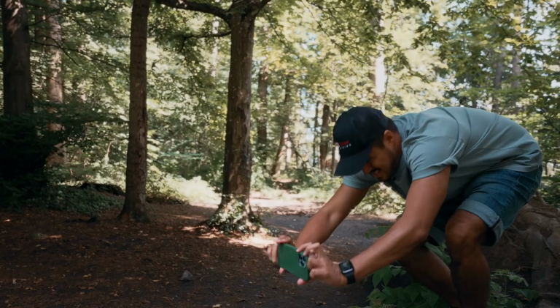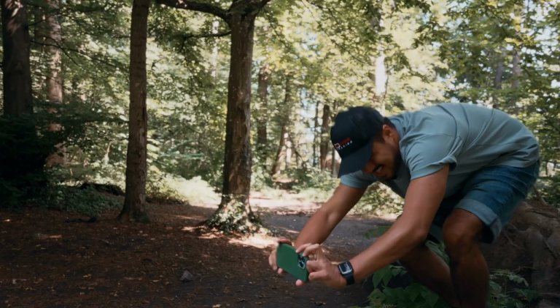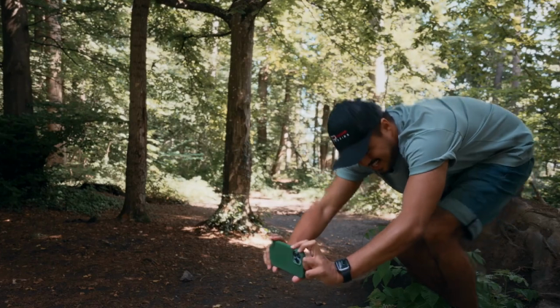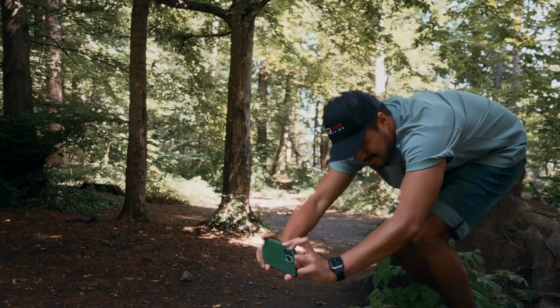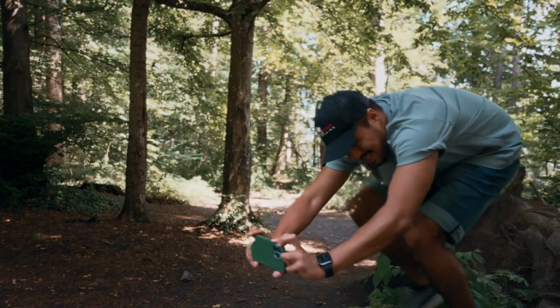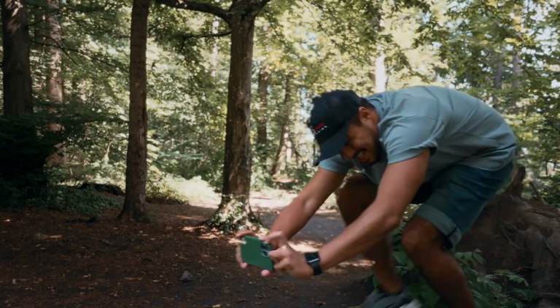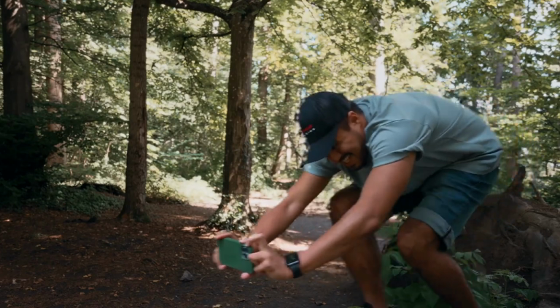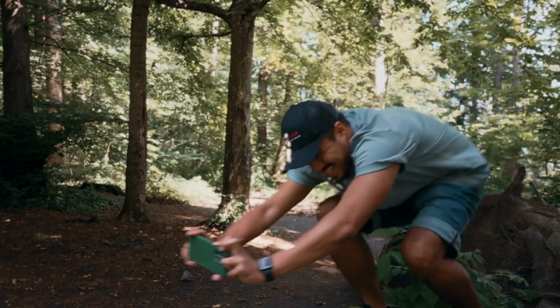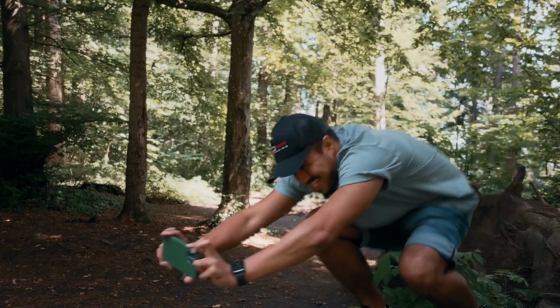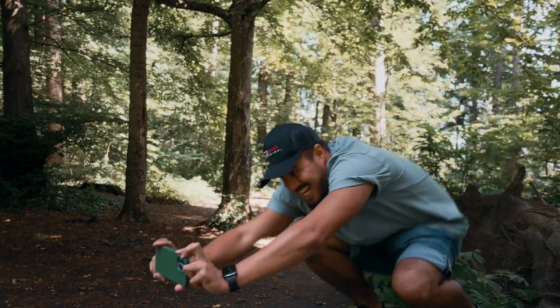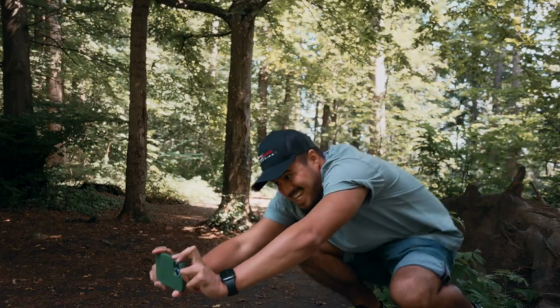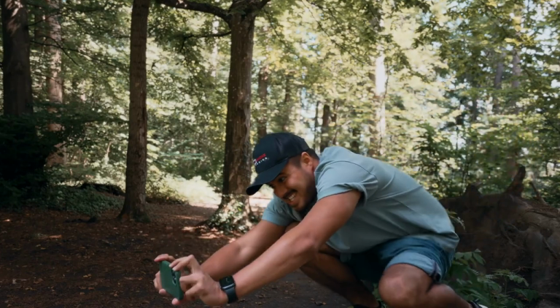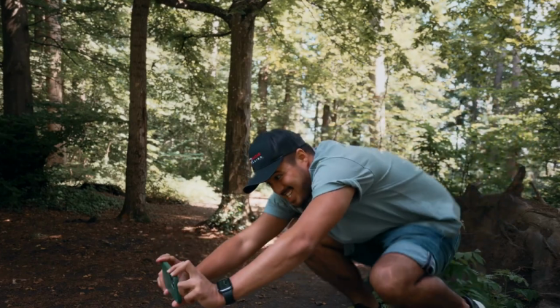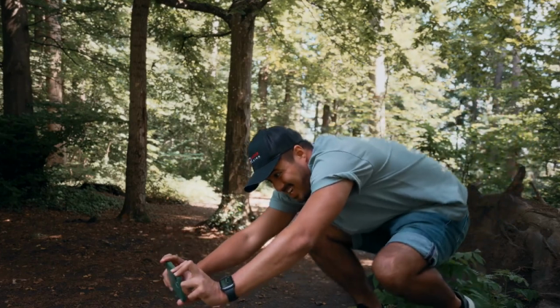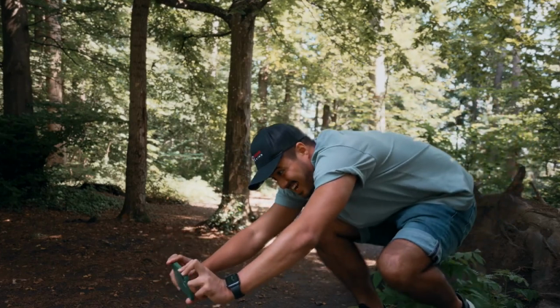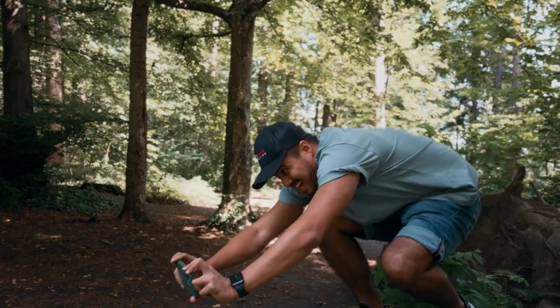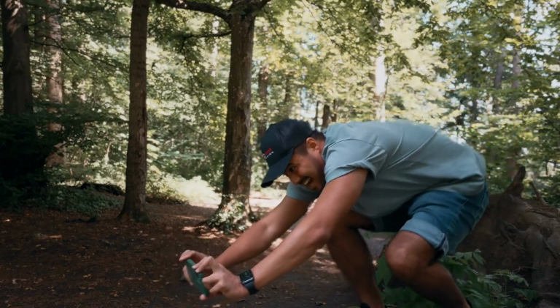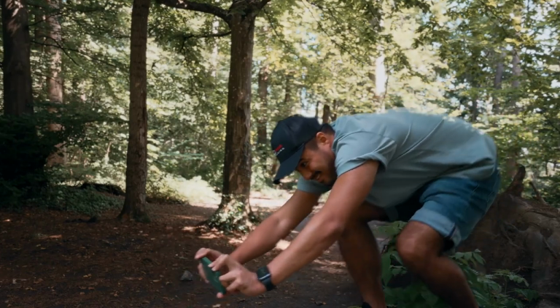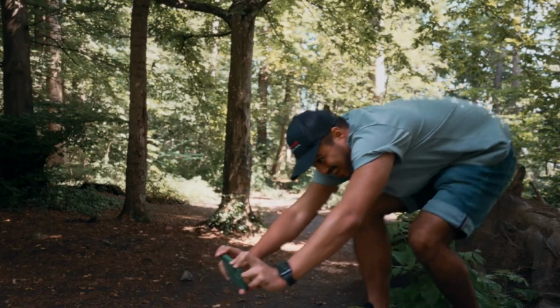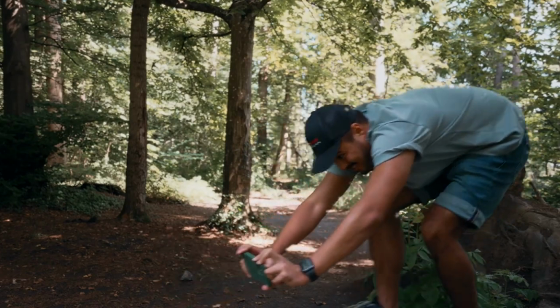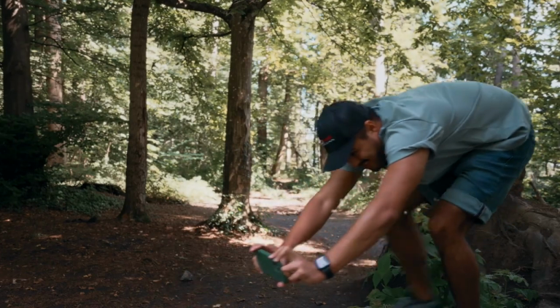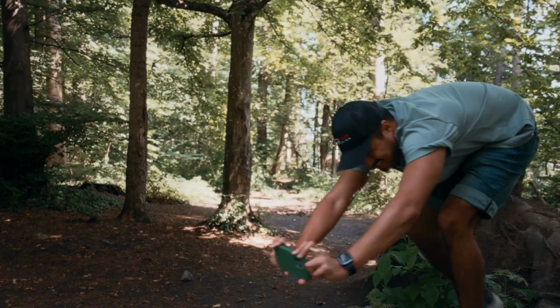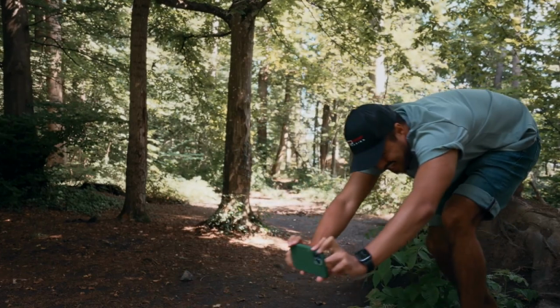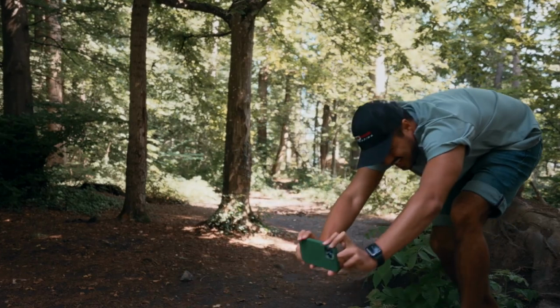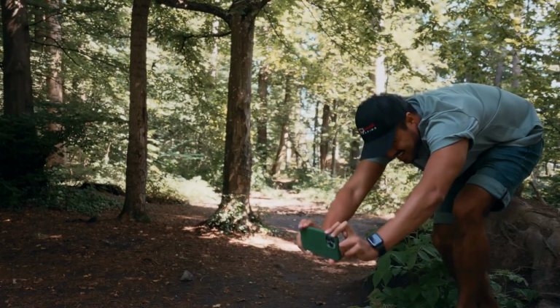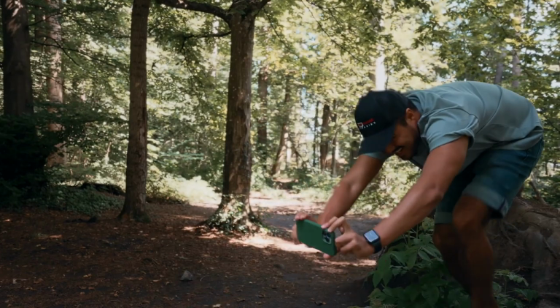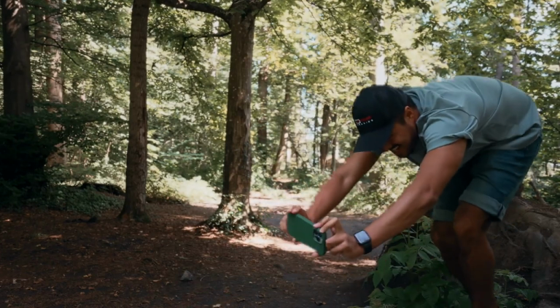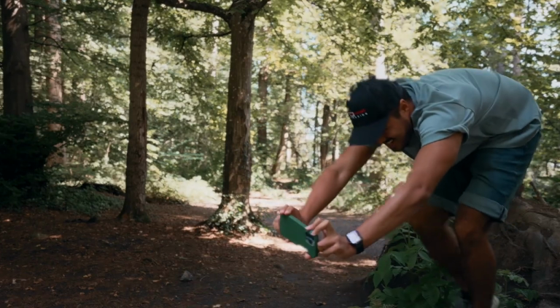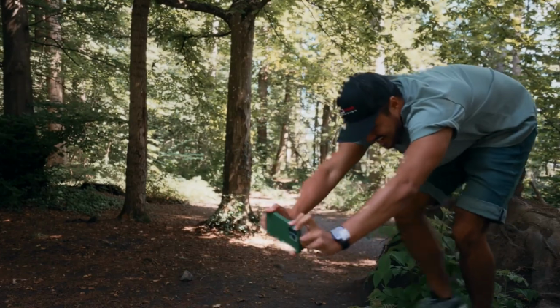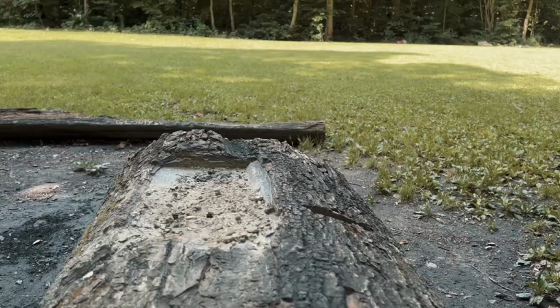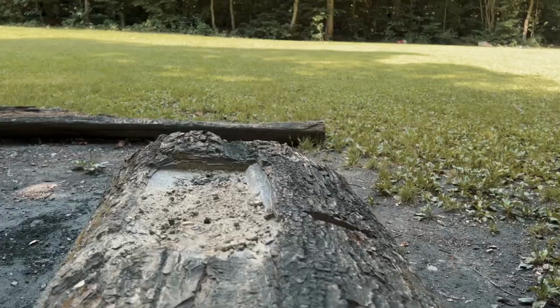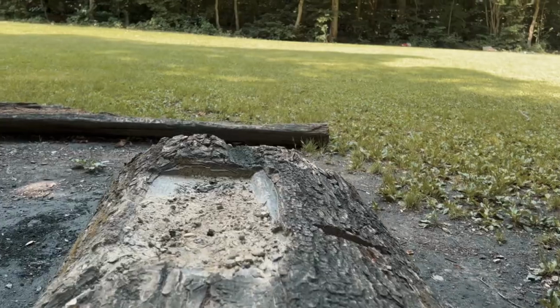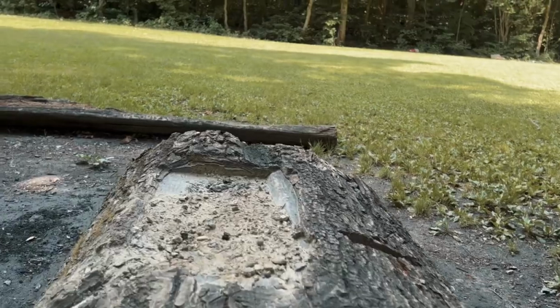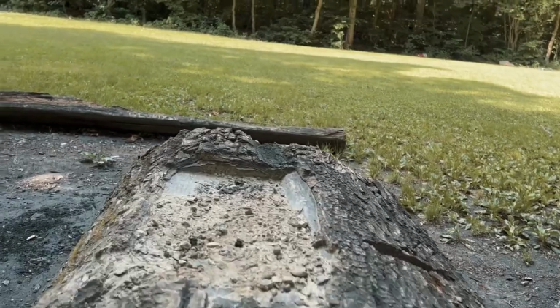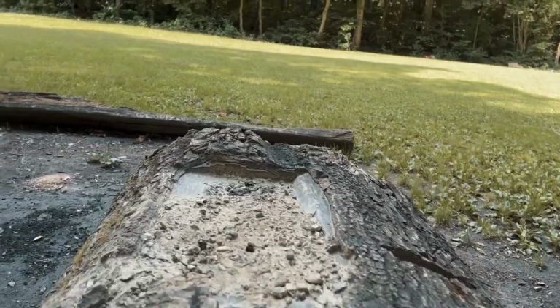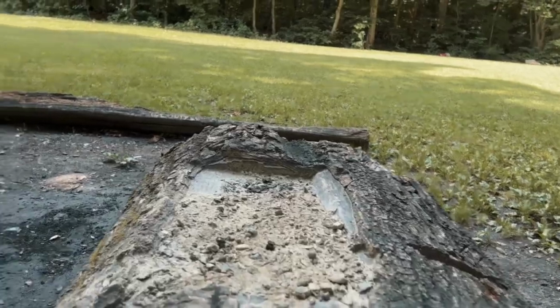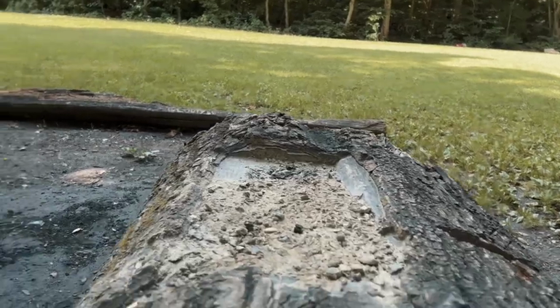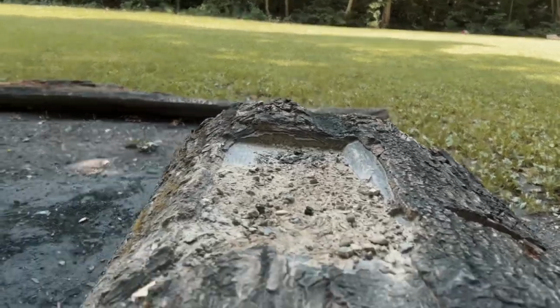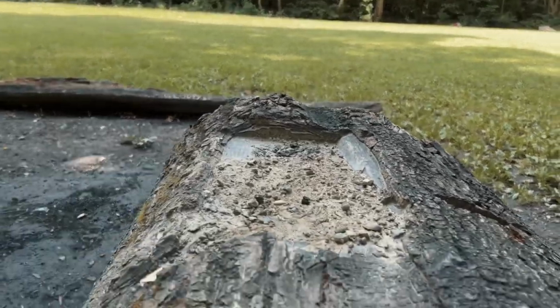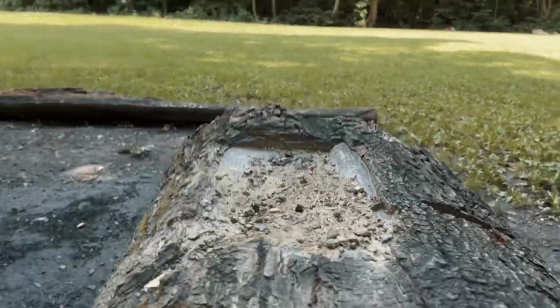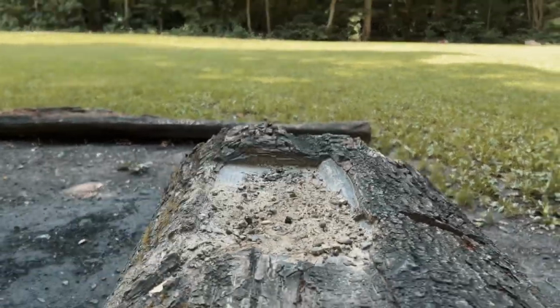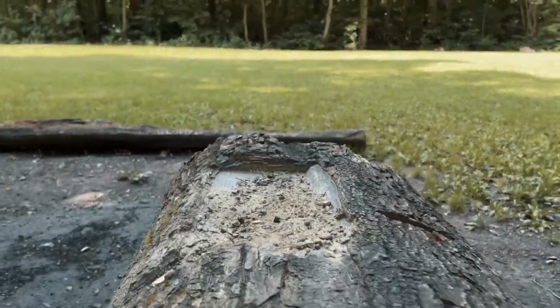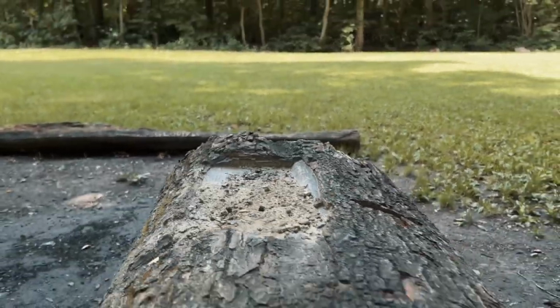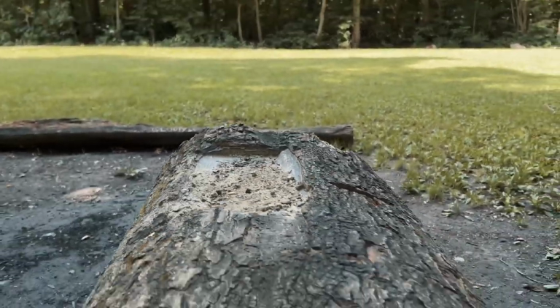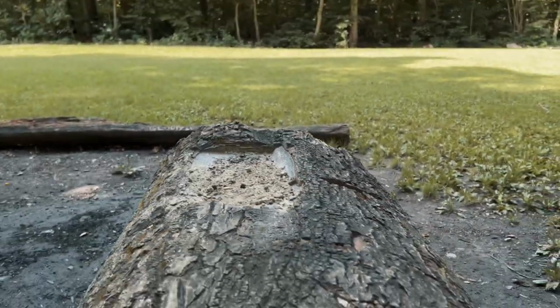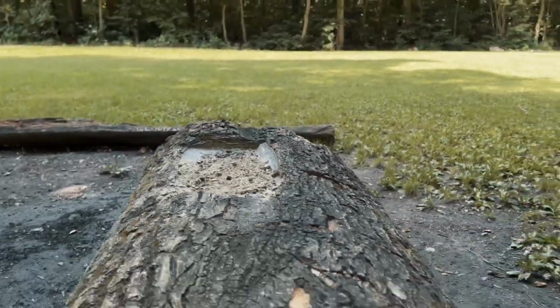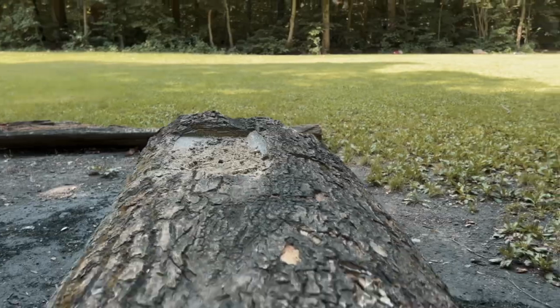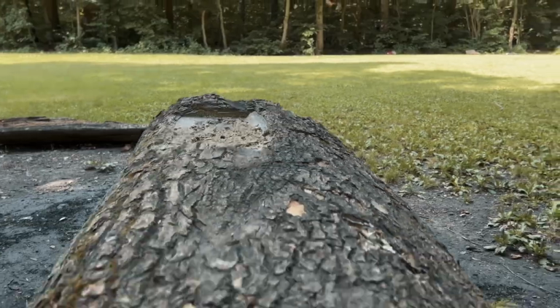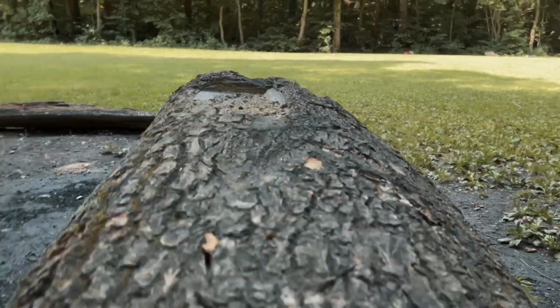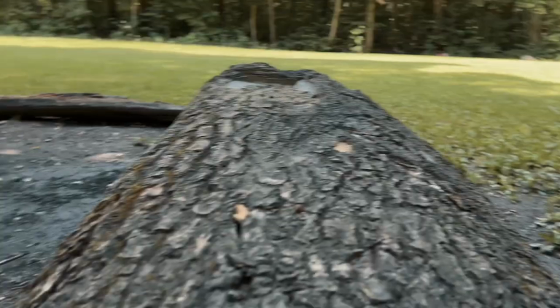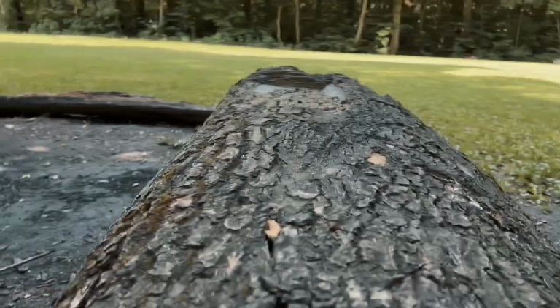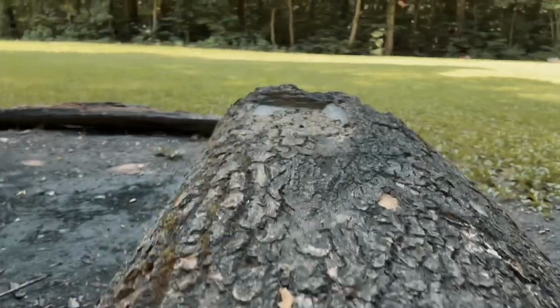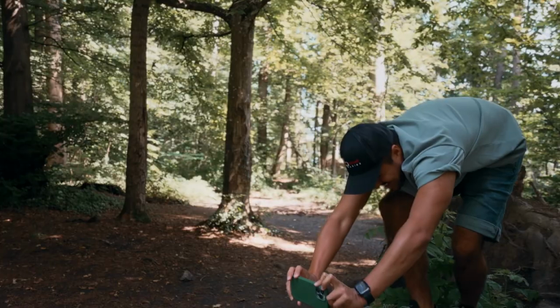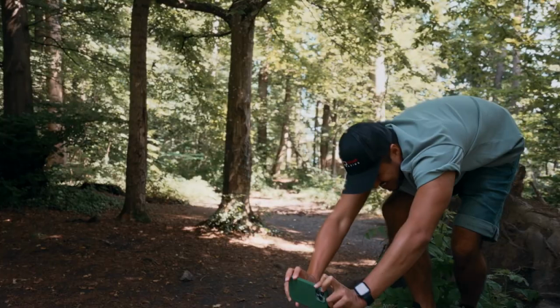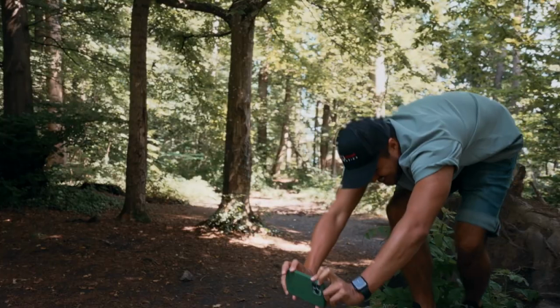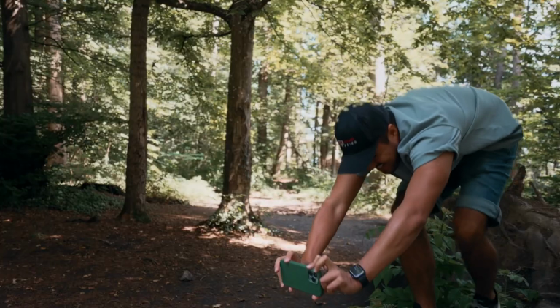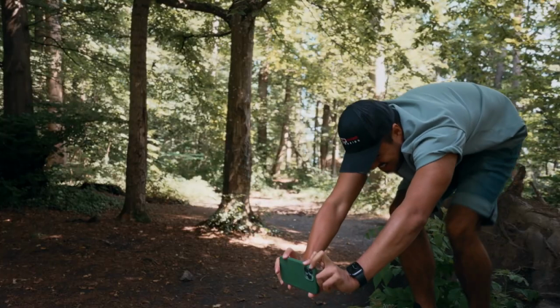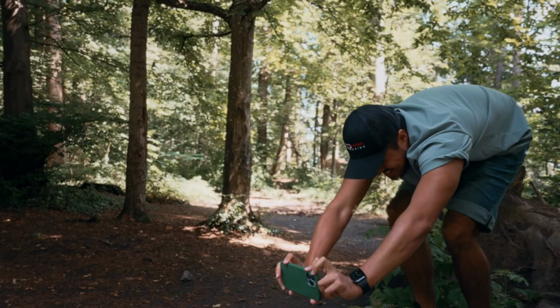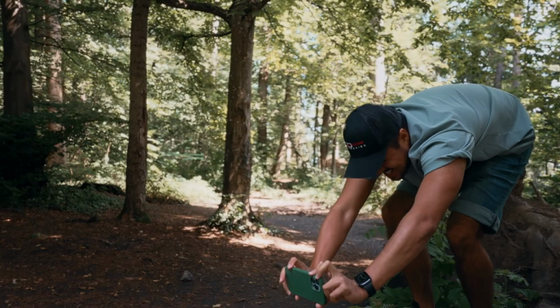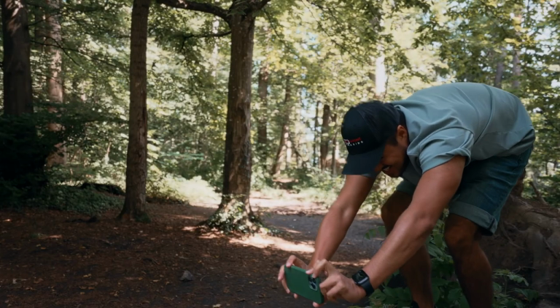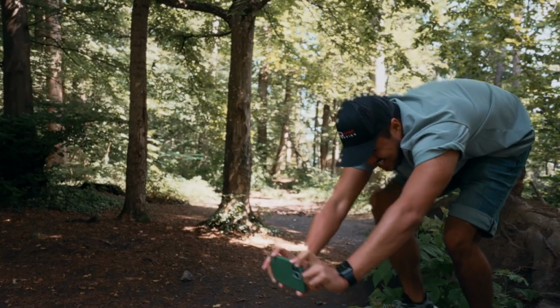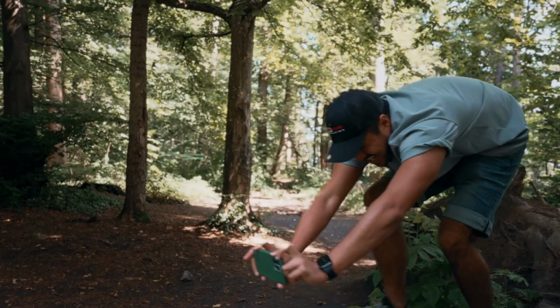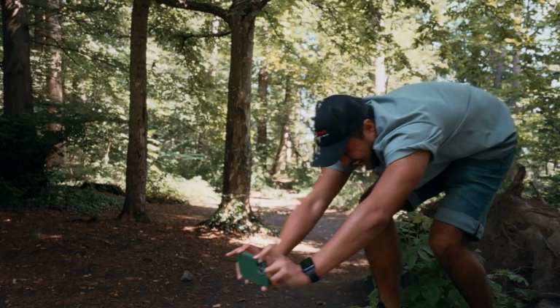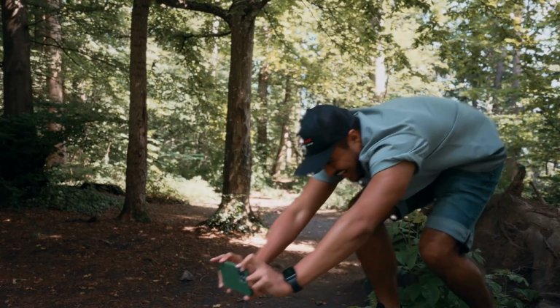This is gonna be the steadiest shot I've ever taken. Would you look at that? Oh my God, look at this shot.